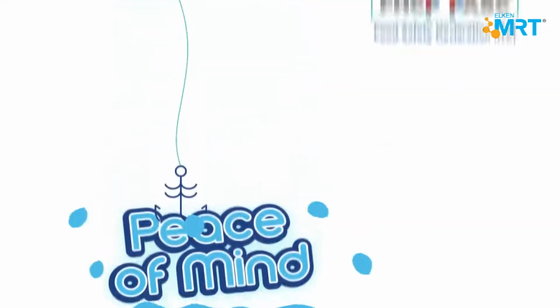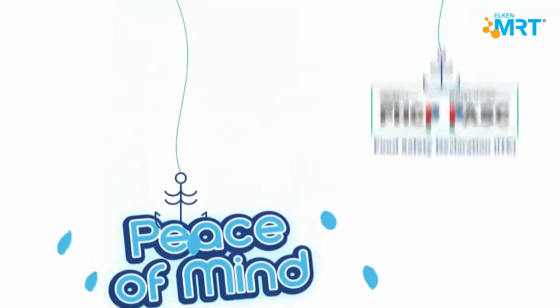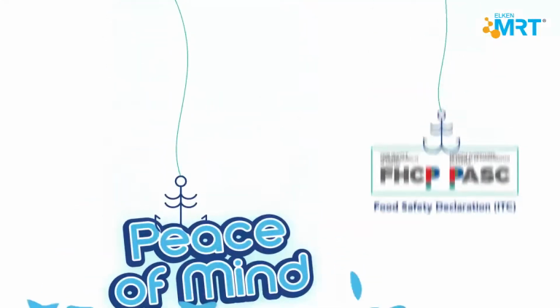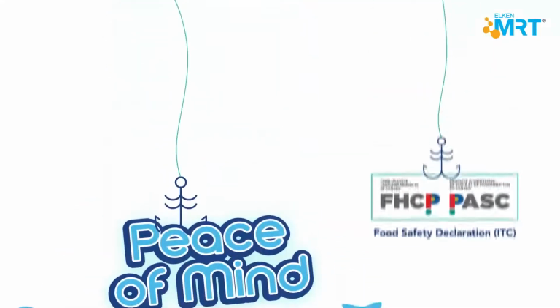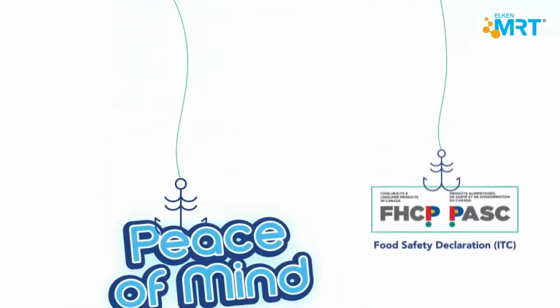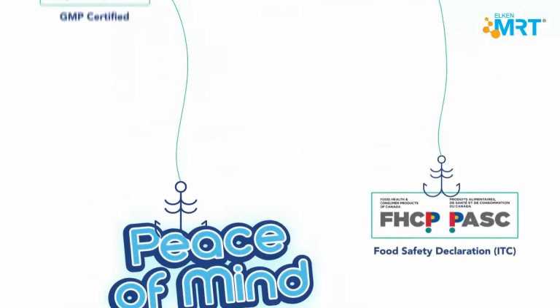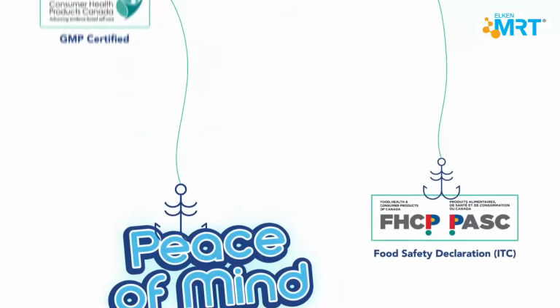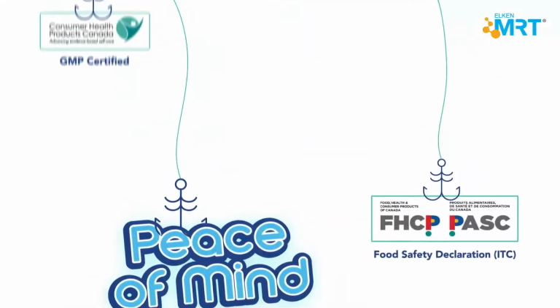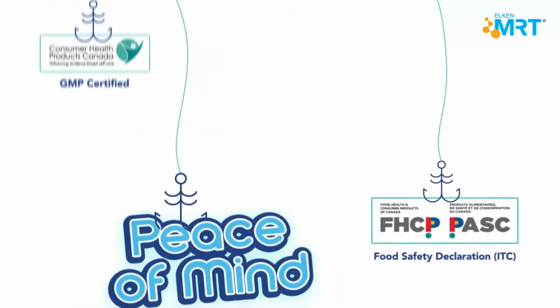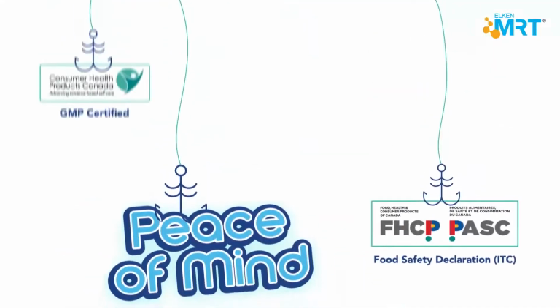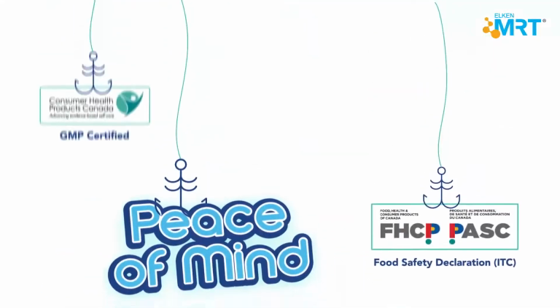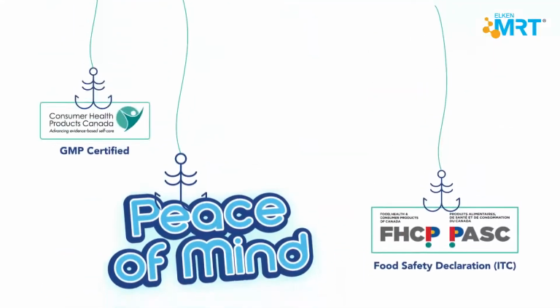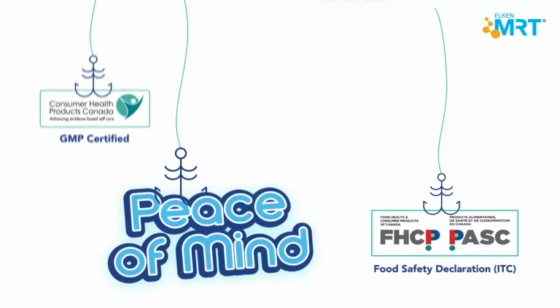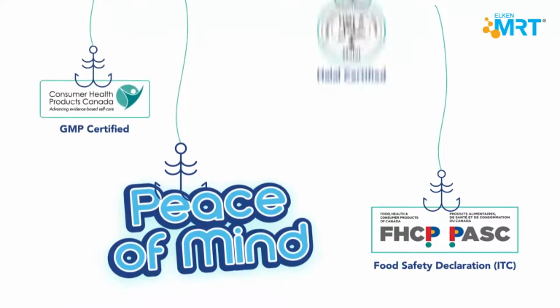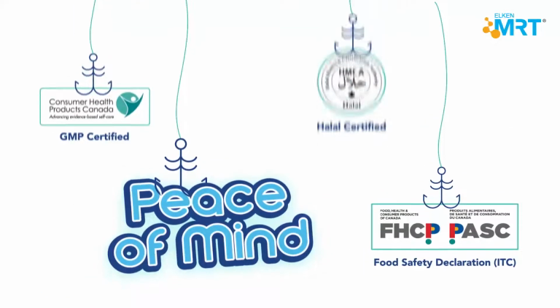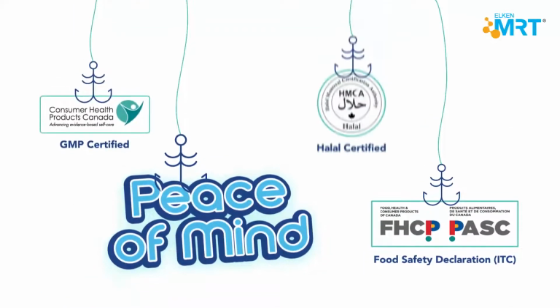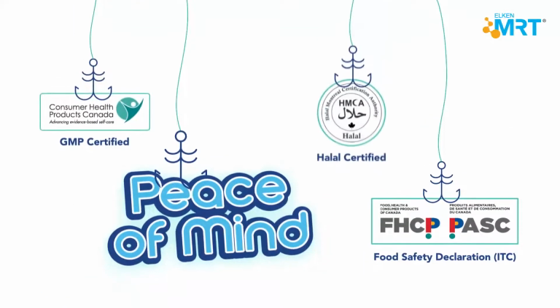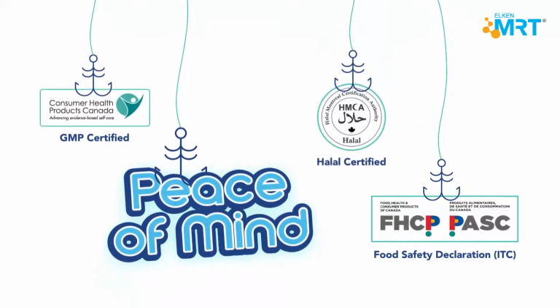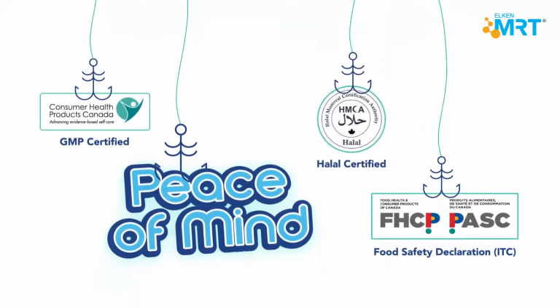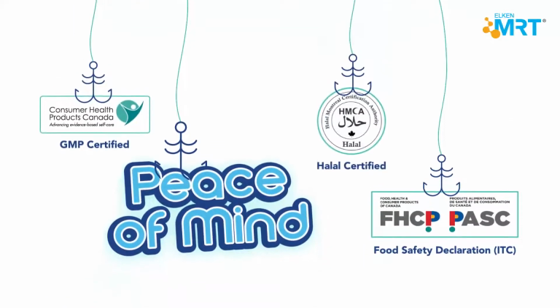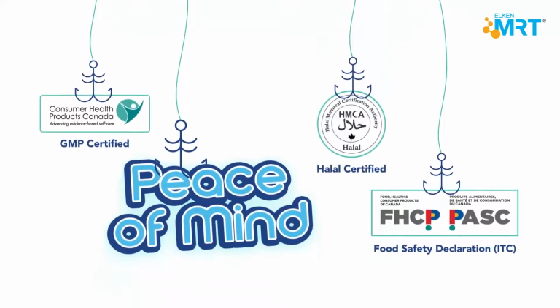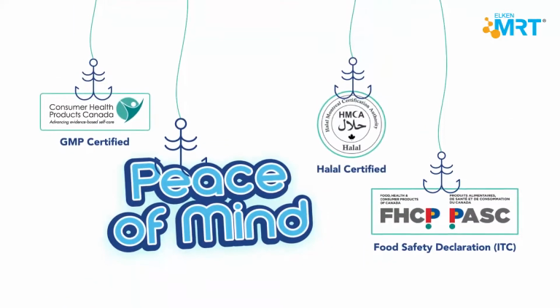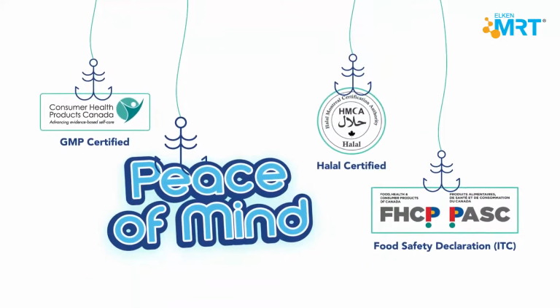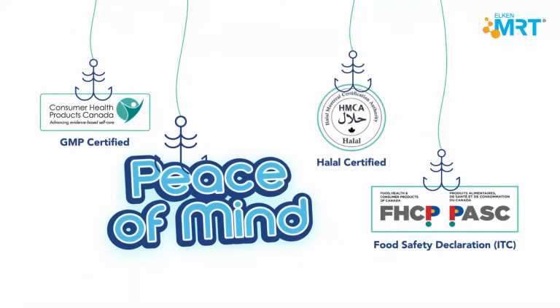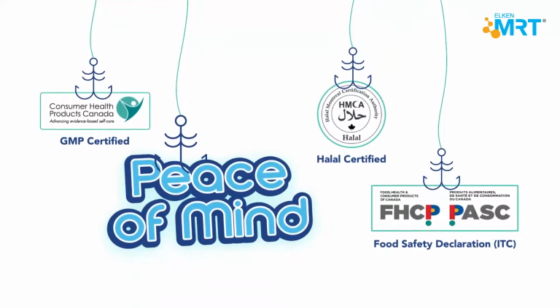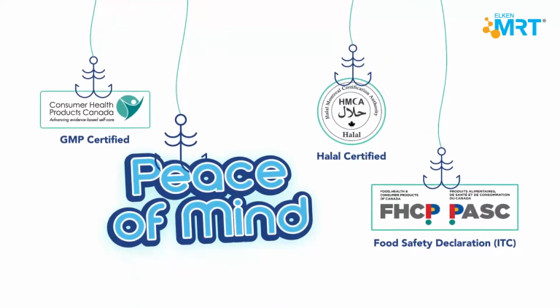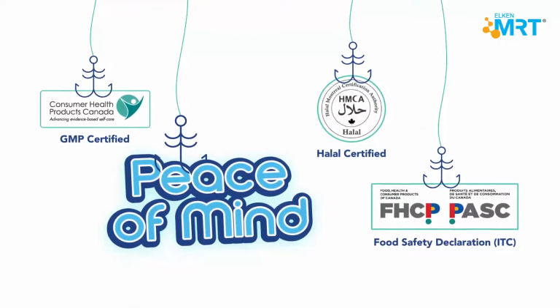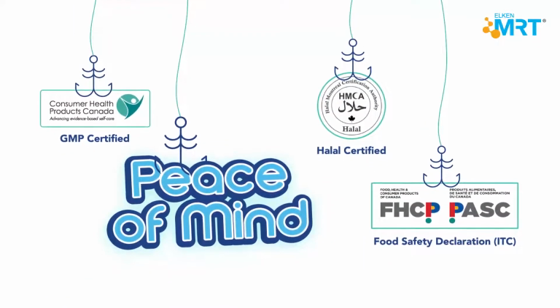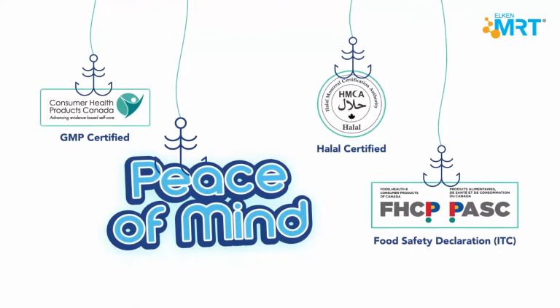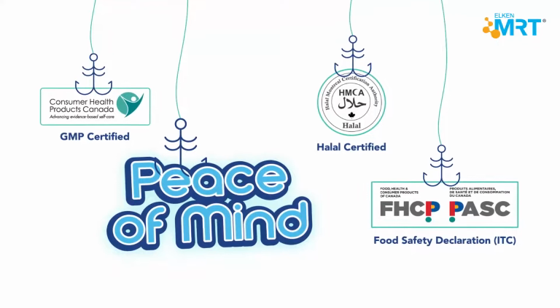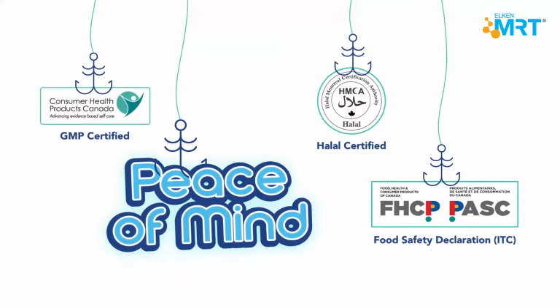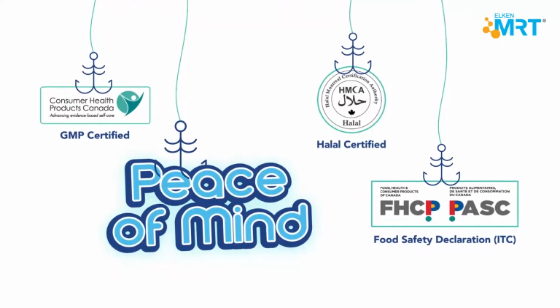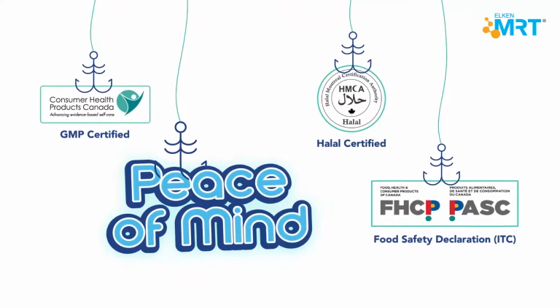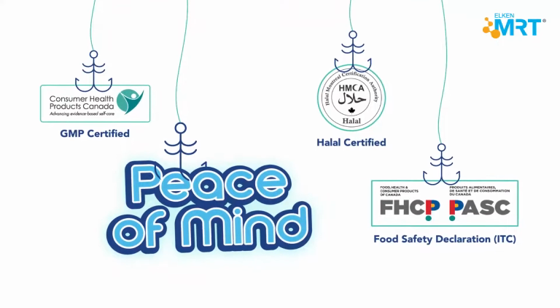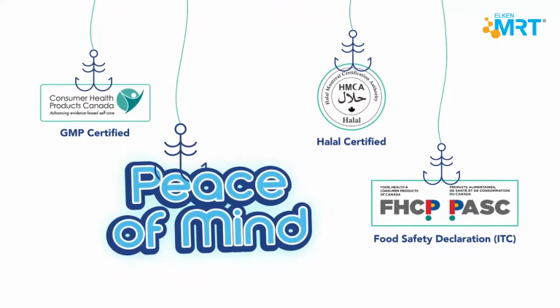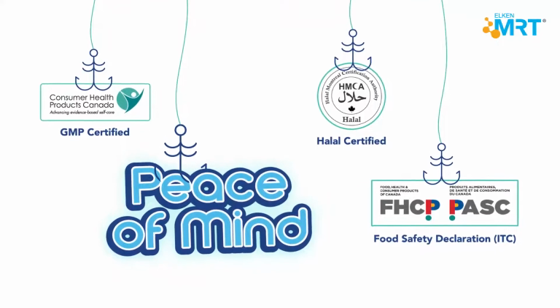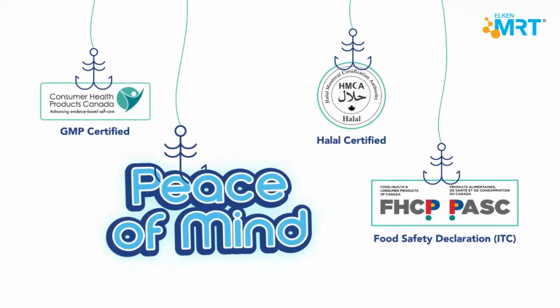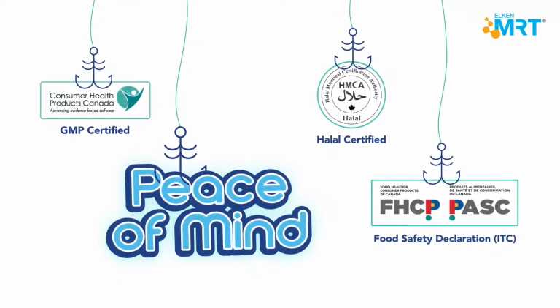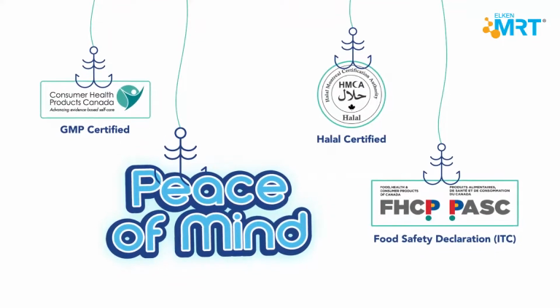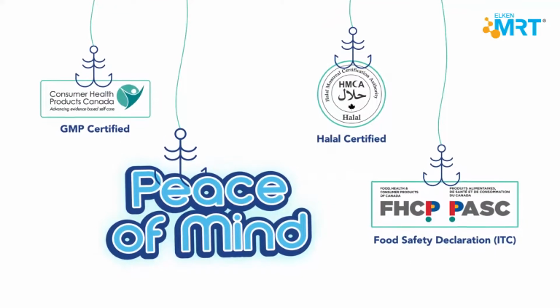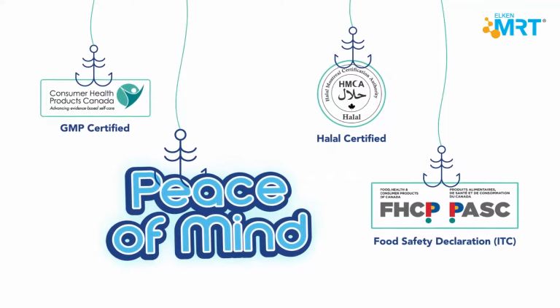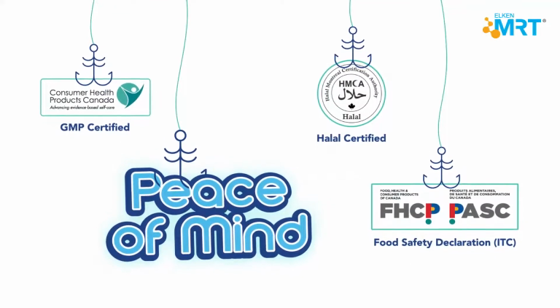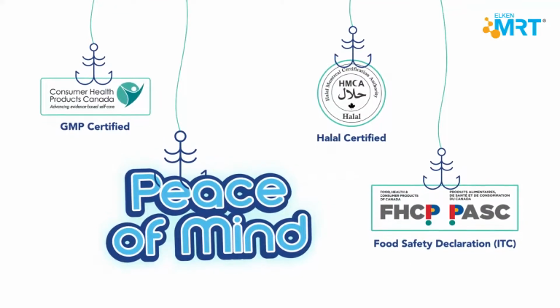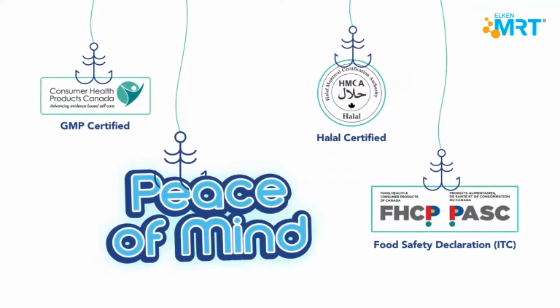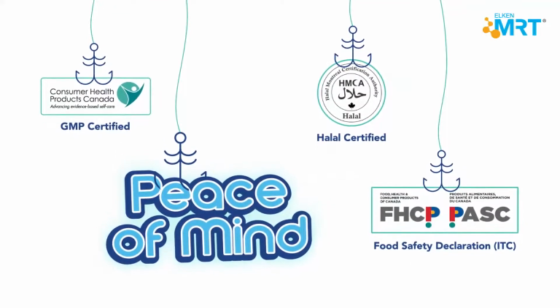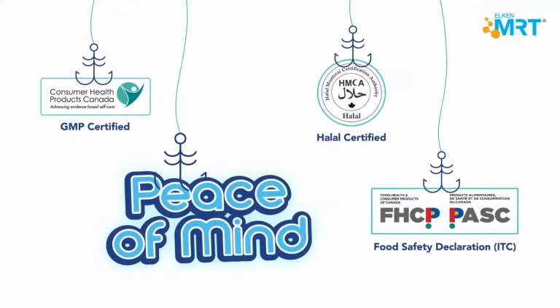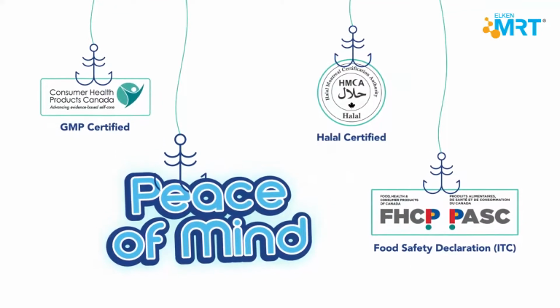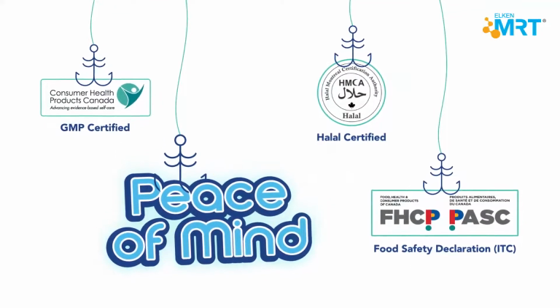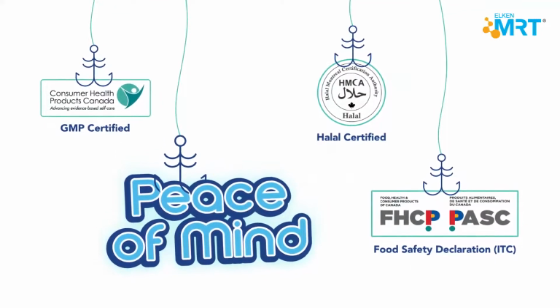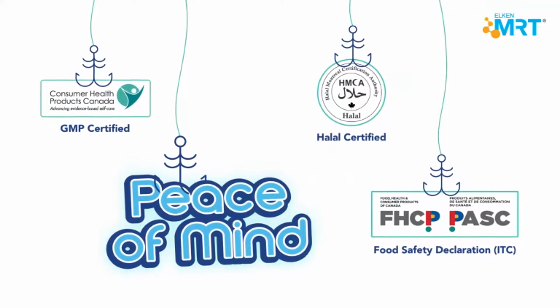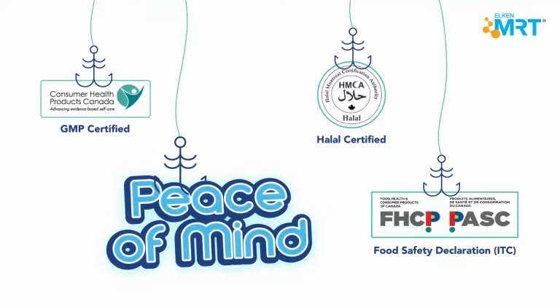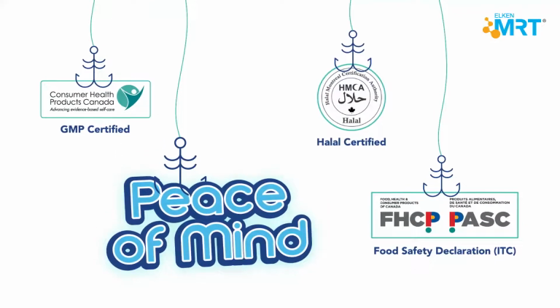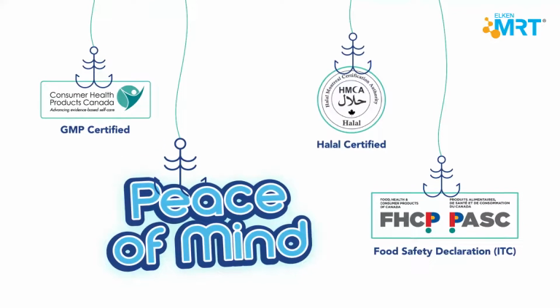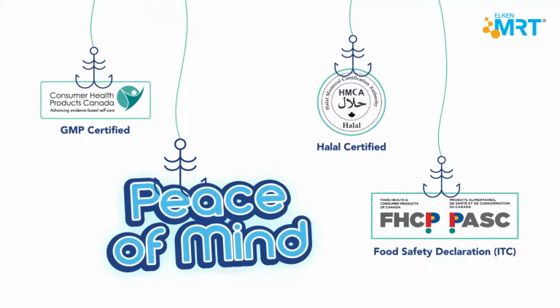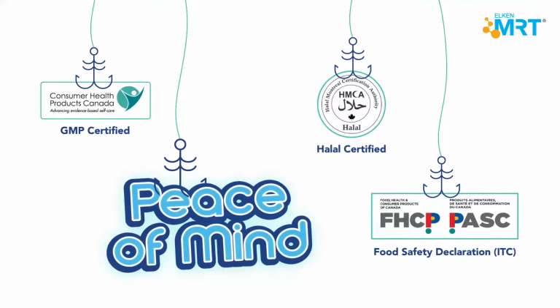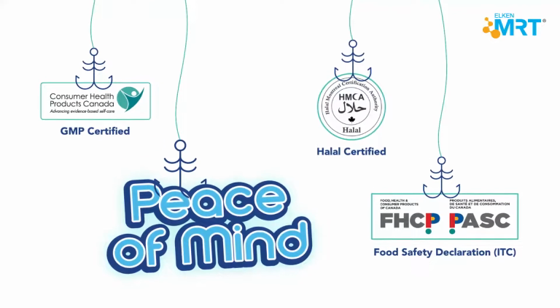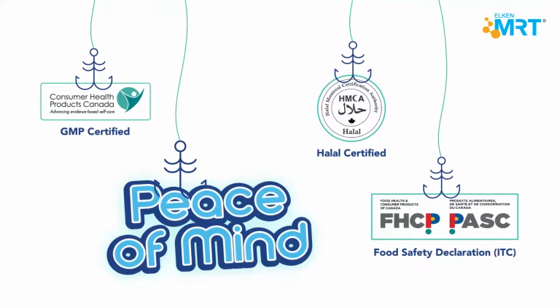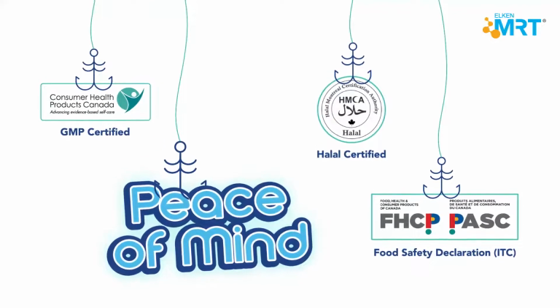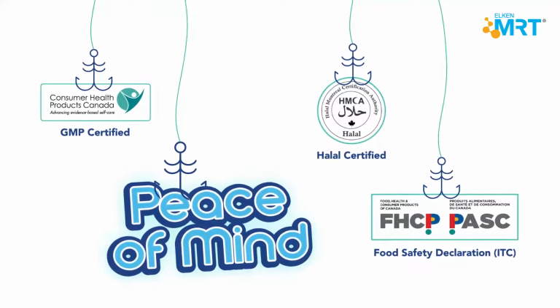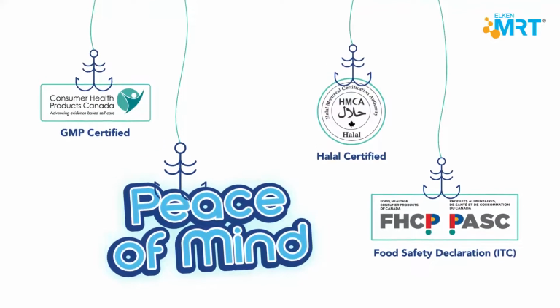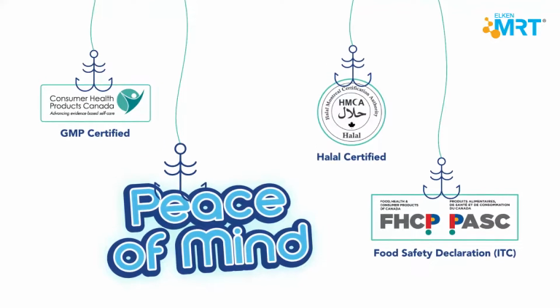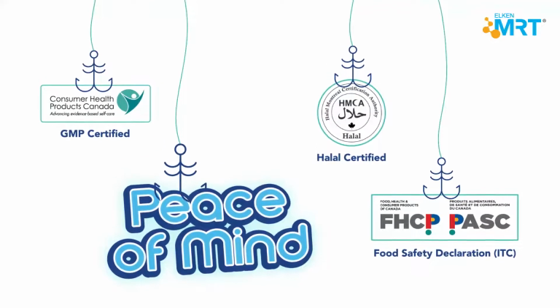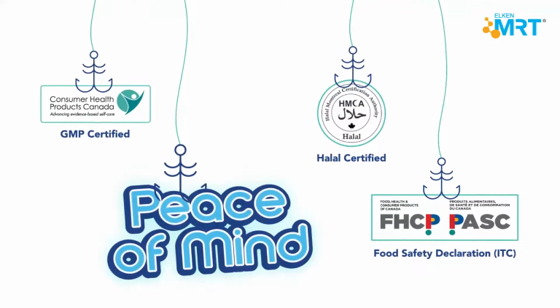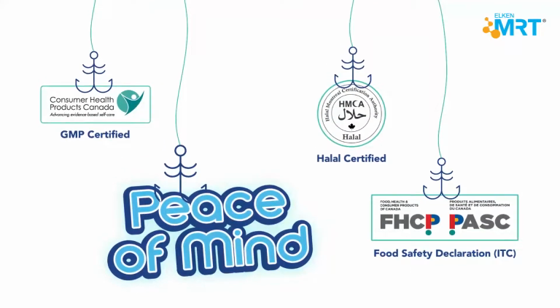Our laboratory runs all day long to ensure that each soft gel adheres to quality standards for your peace of mind.